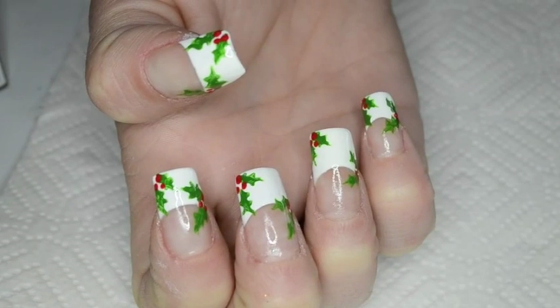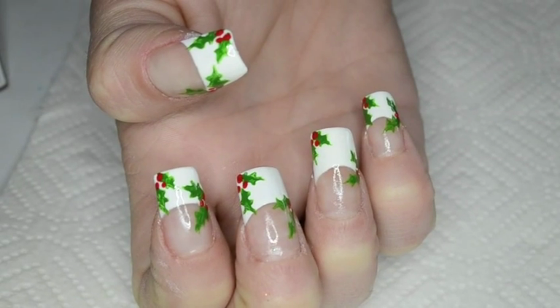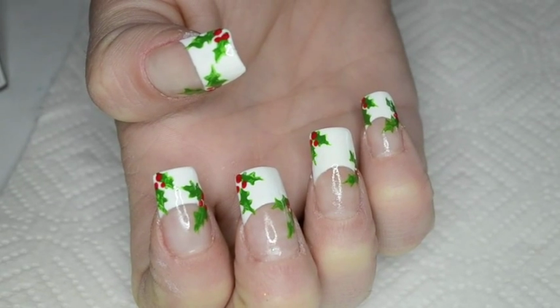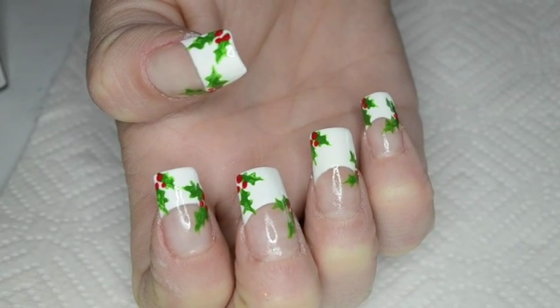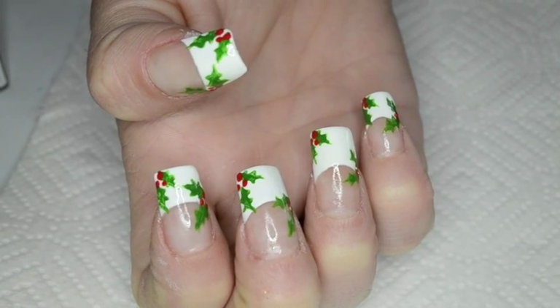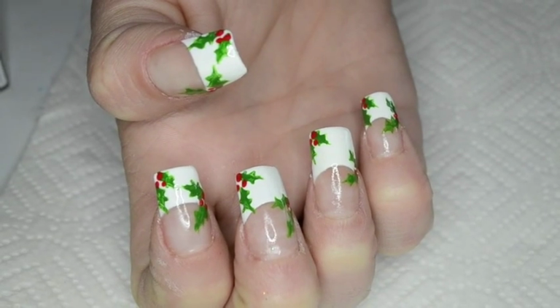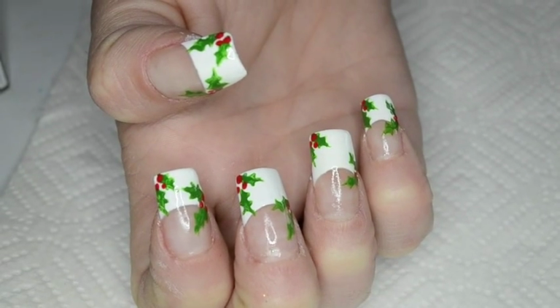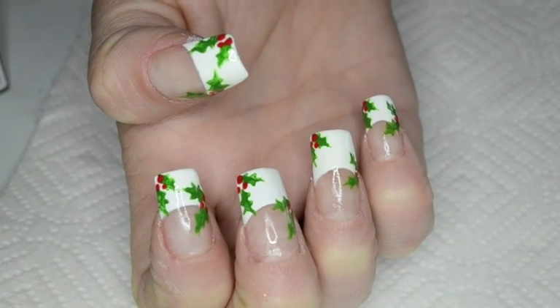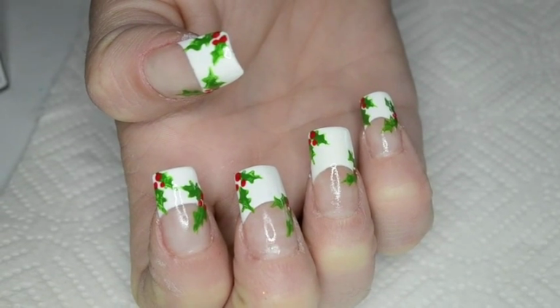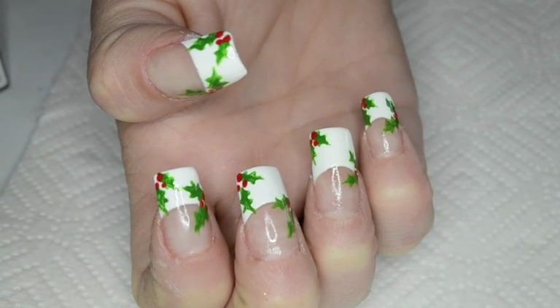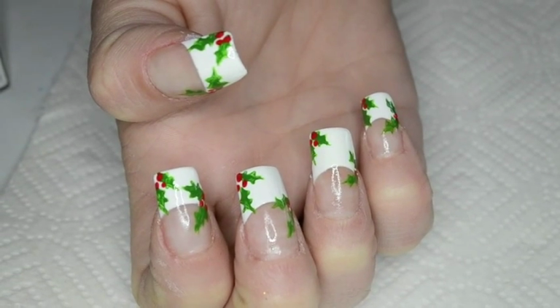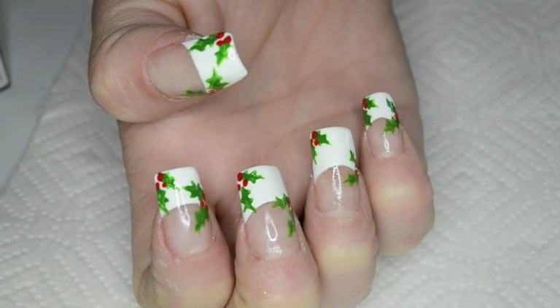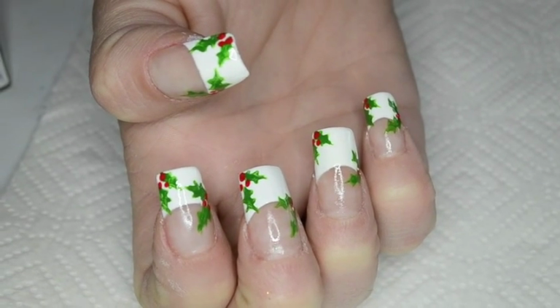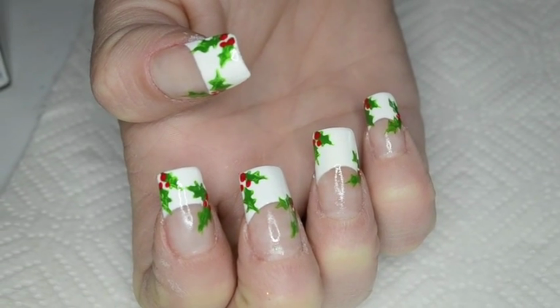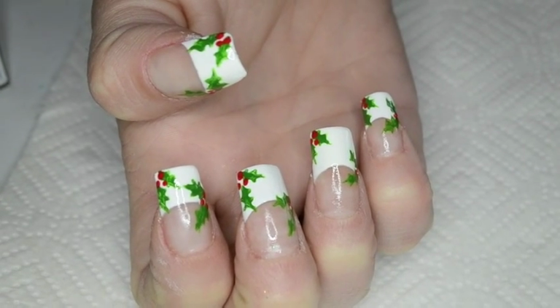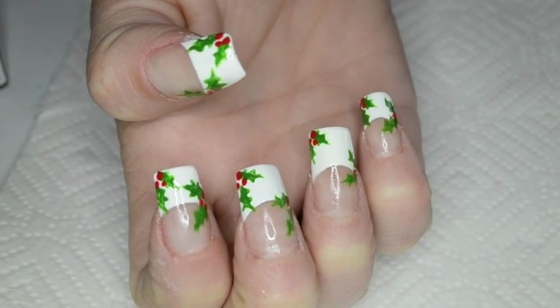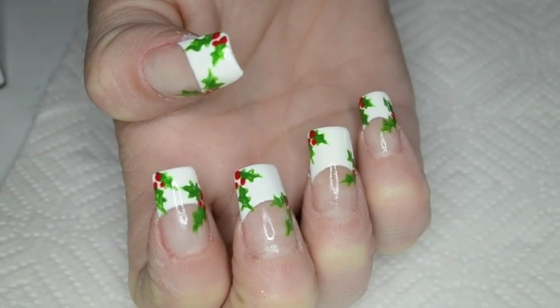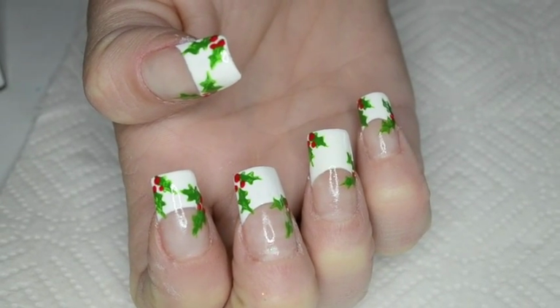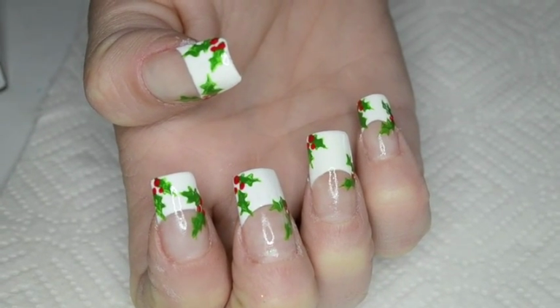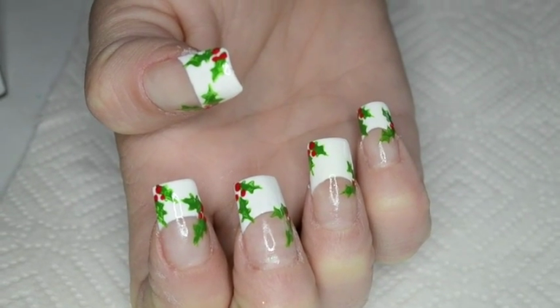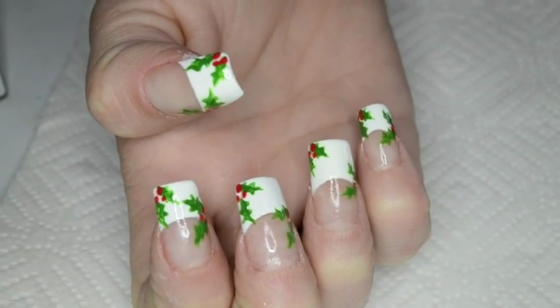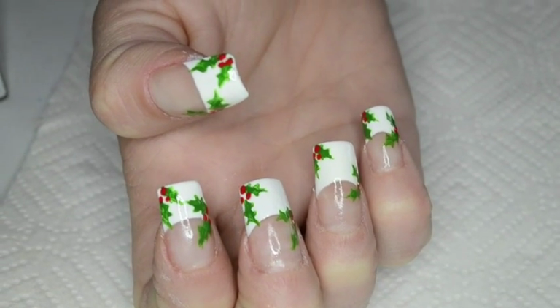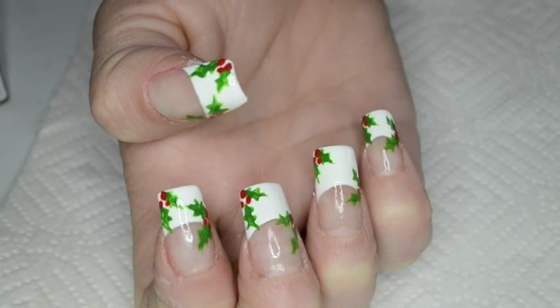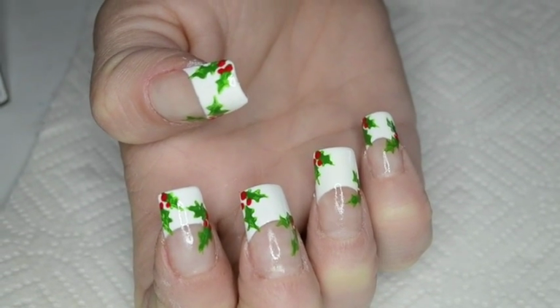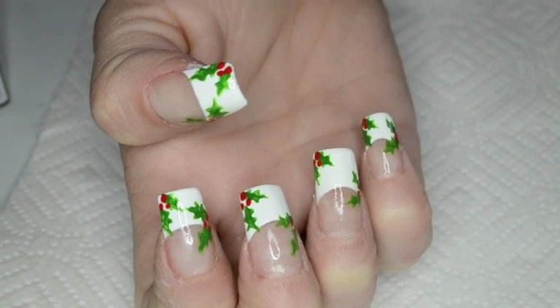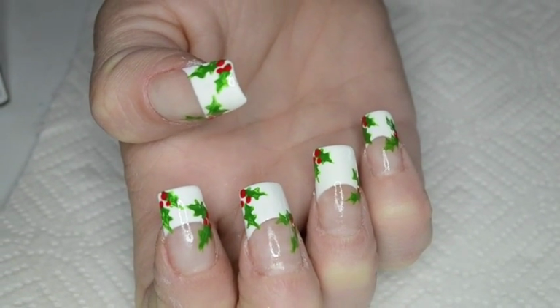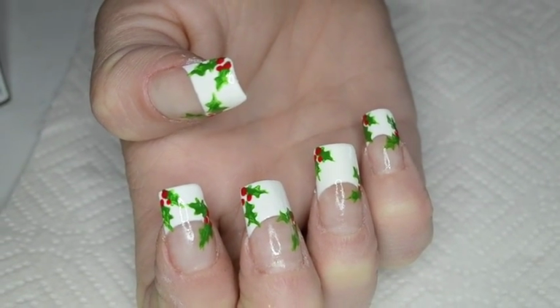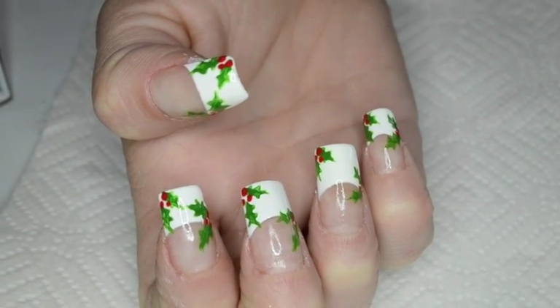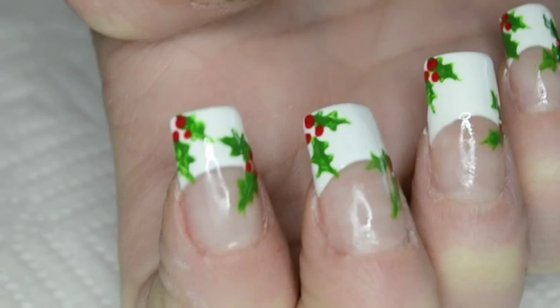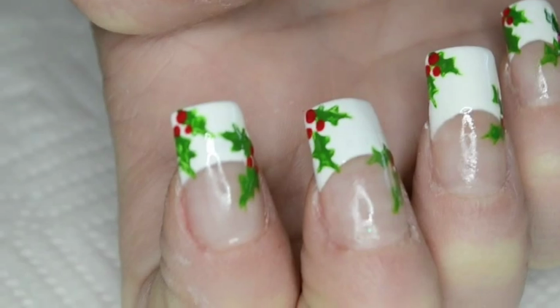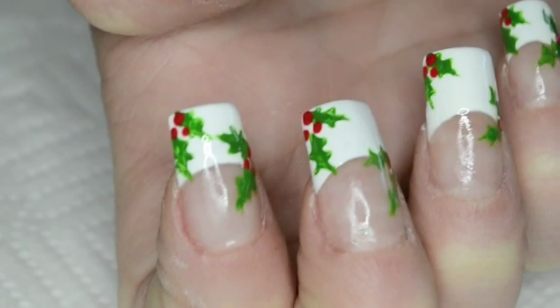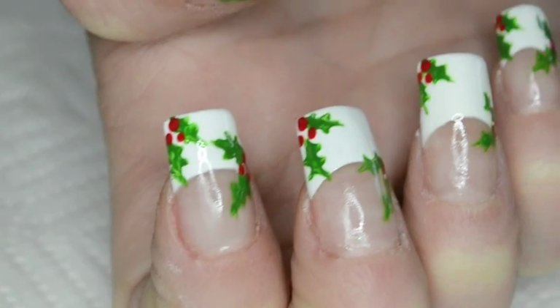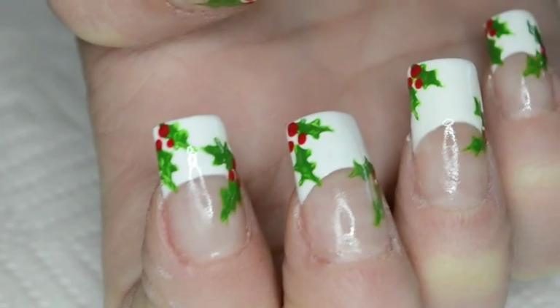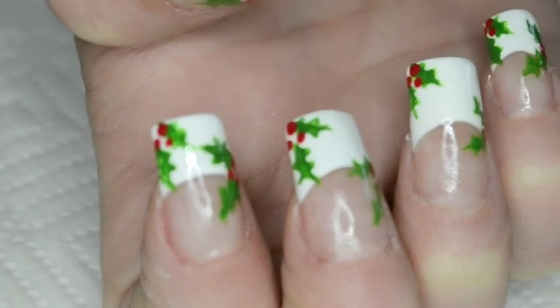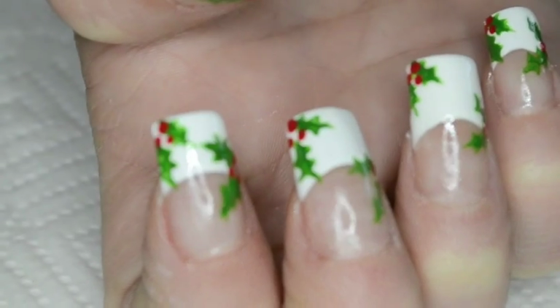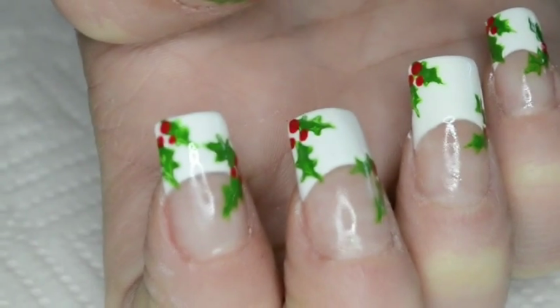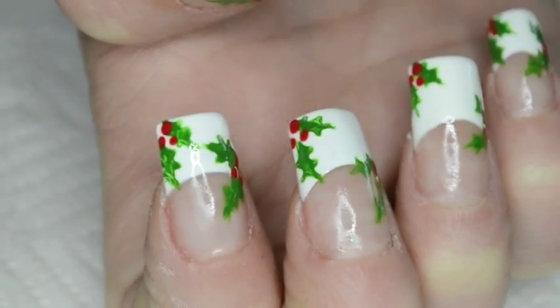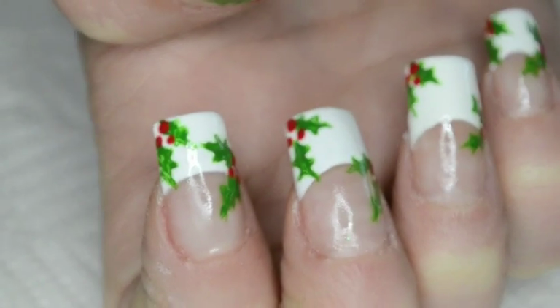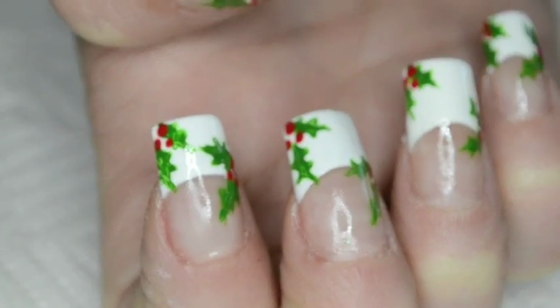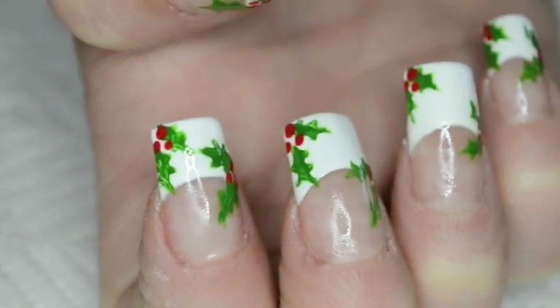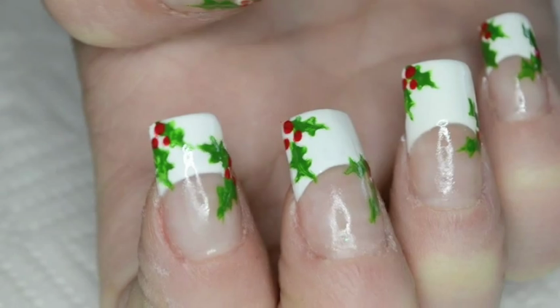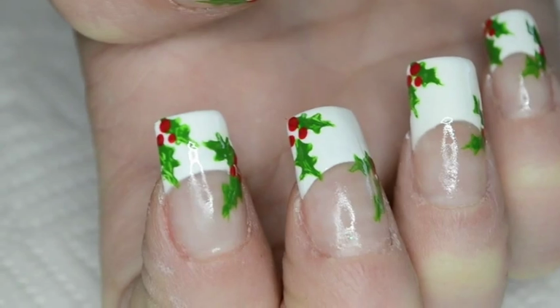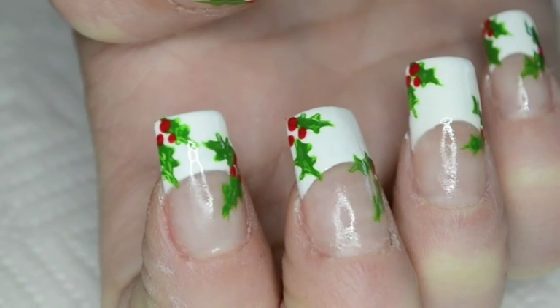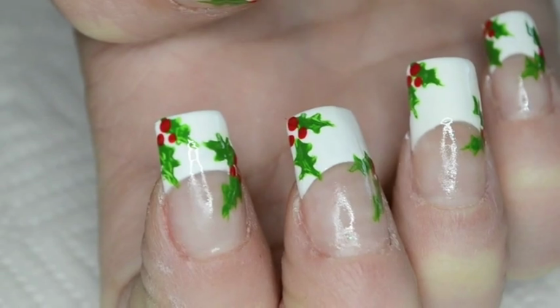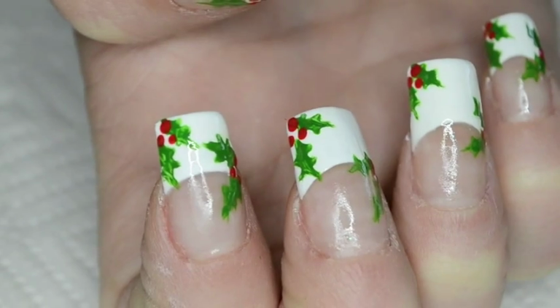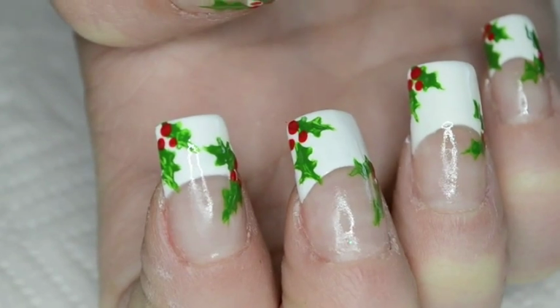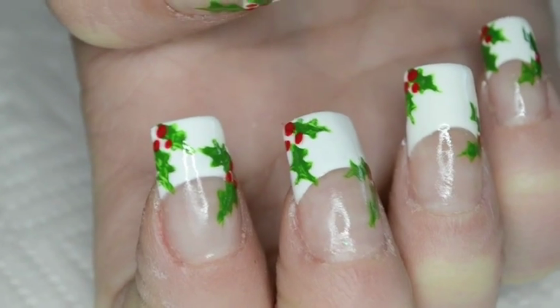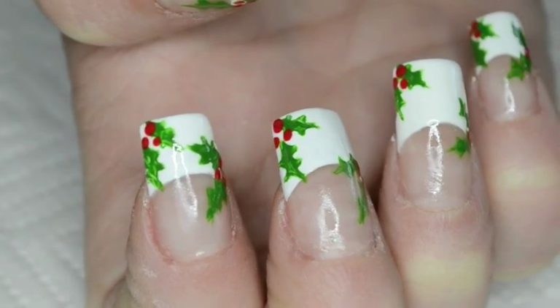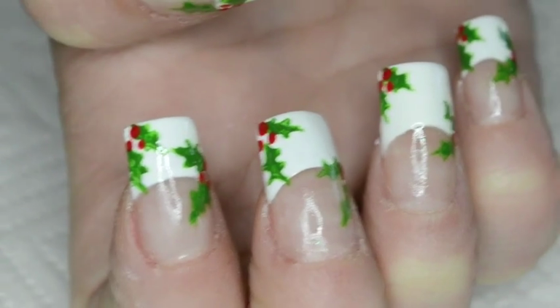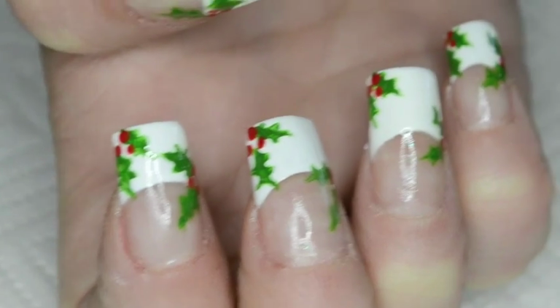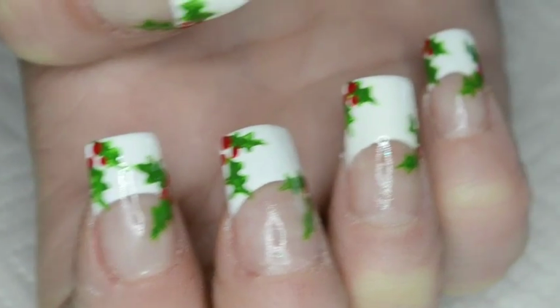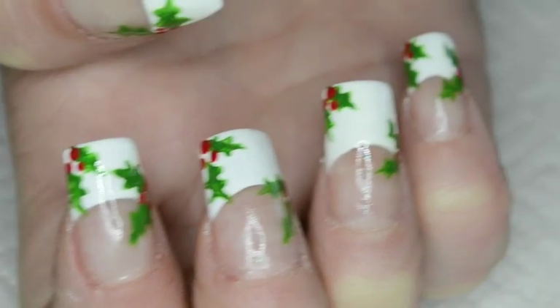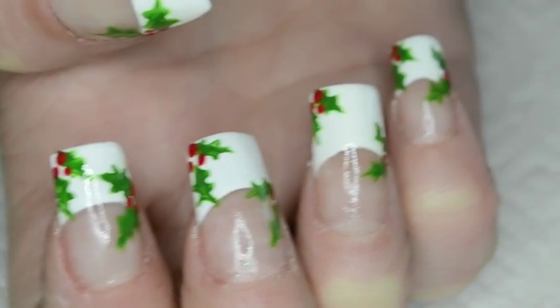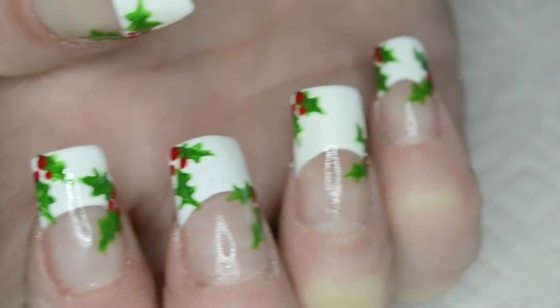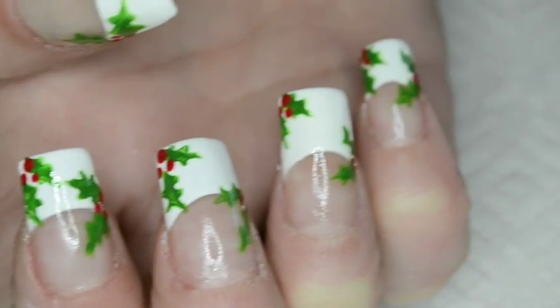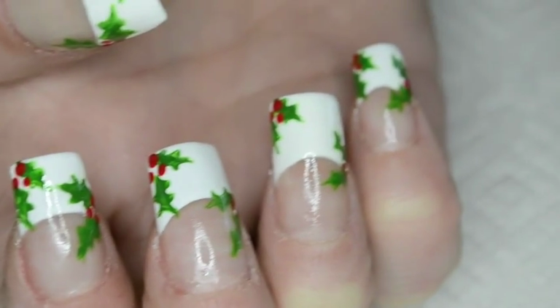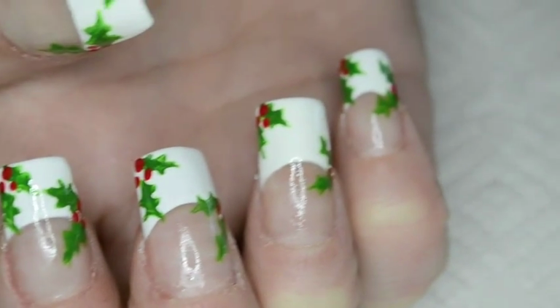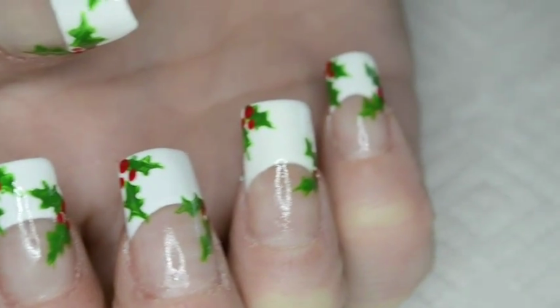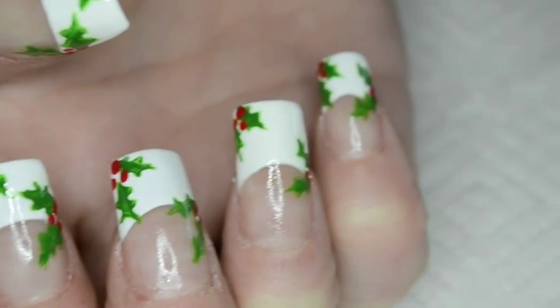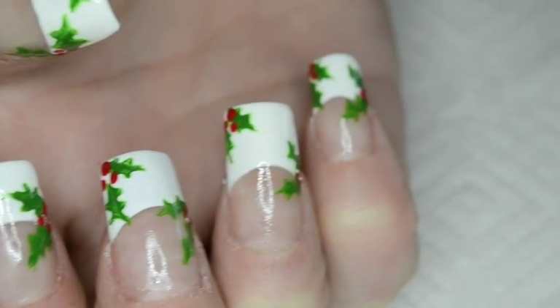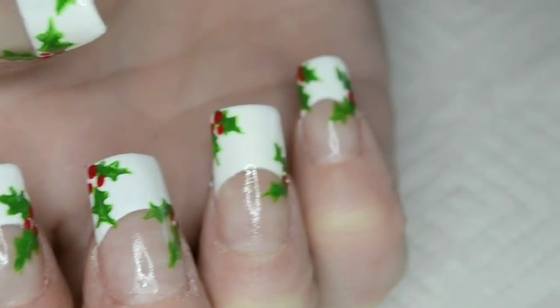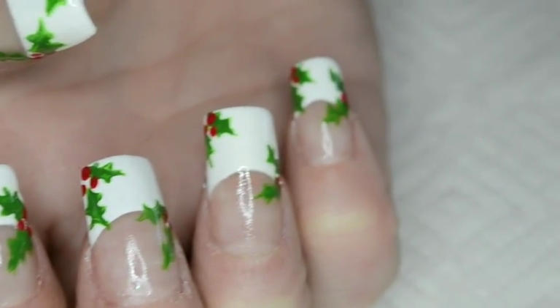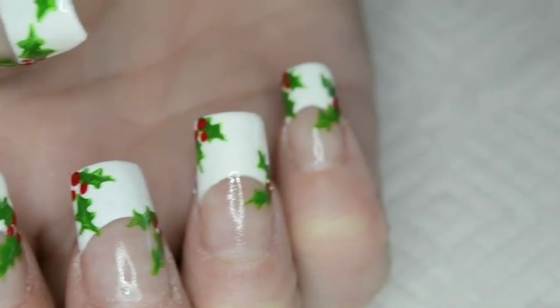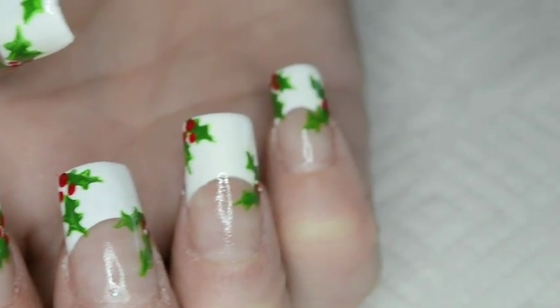Hi there, it's Love for Nail Art with a new nail art tutorial for you guys. This one's a cute Christmassy design with hollies and berries.